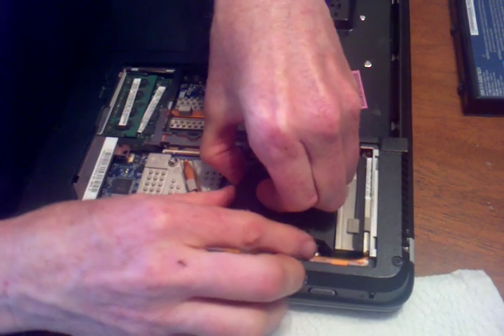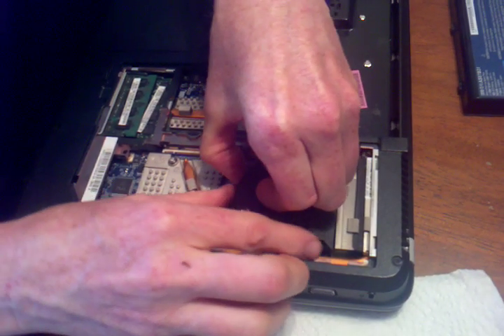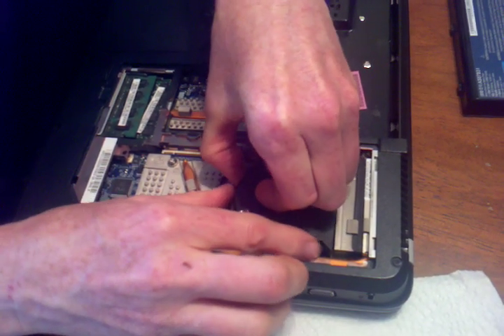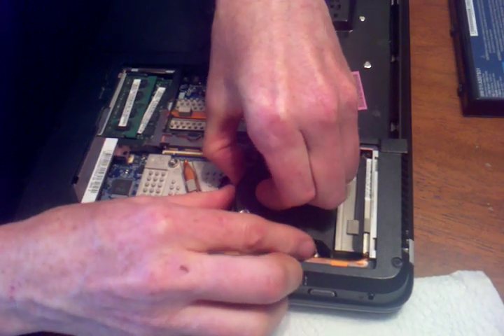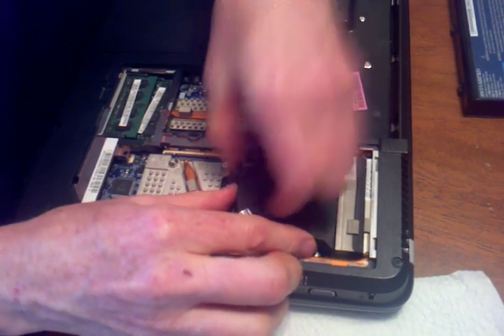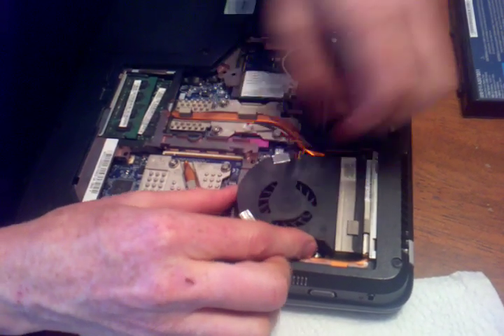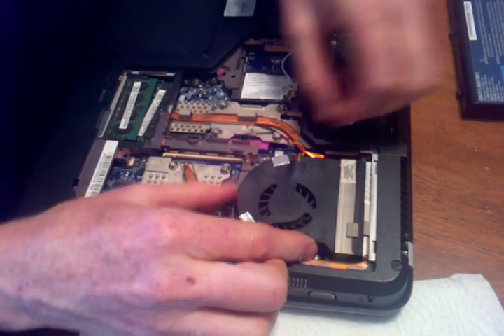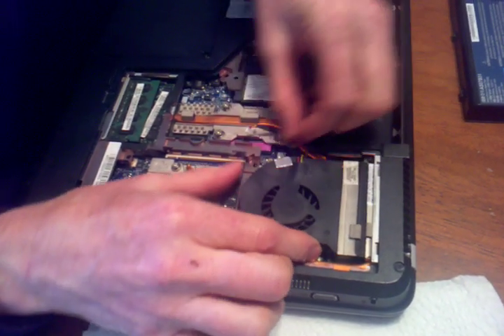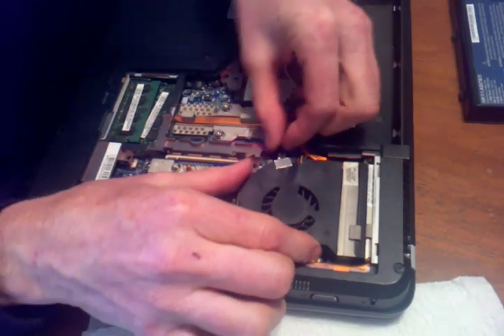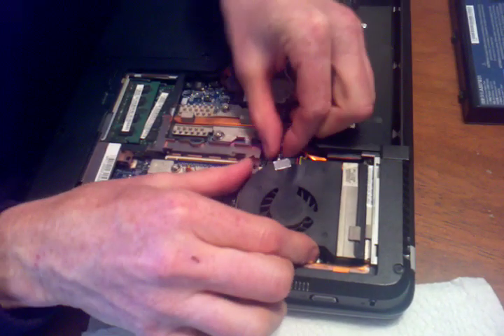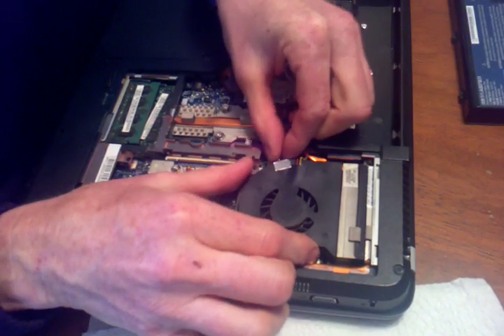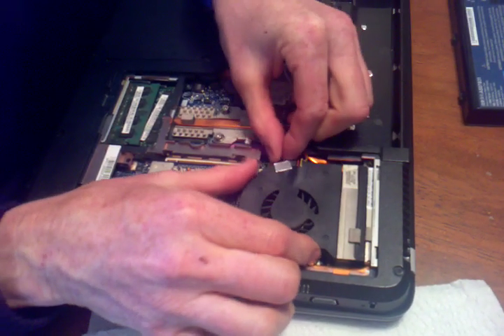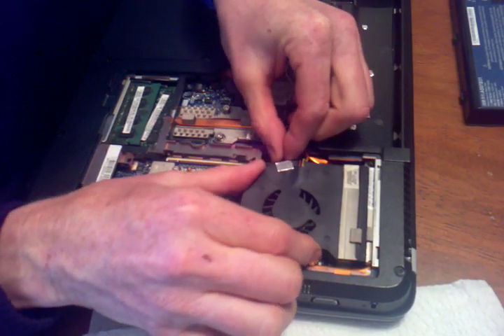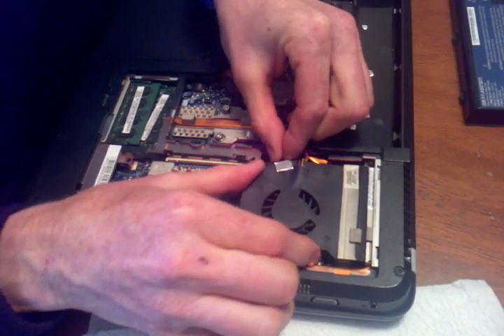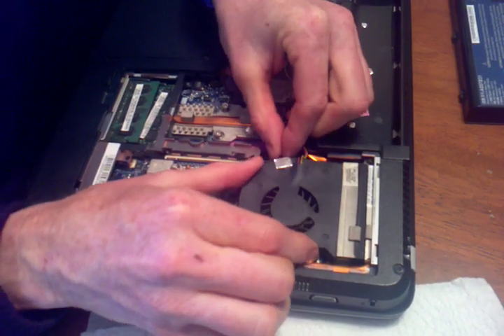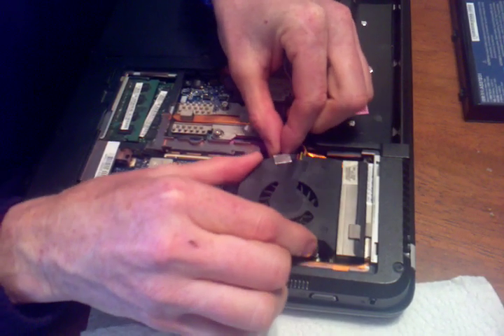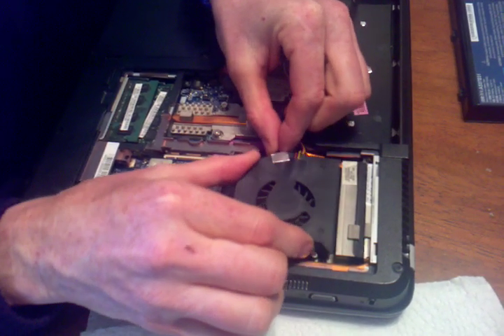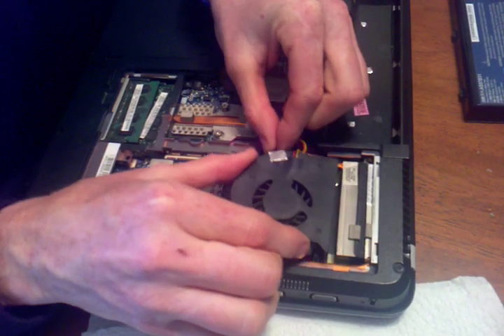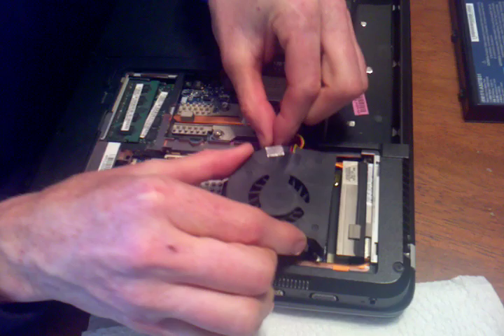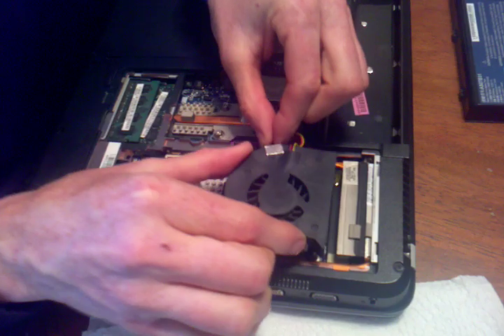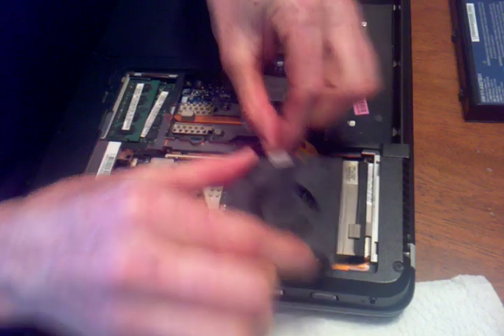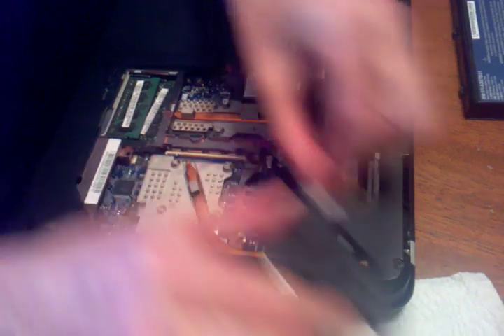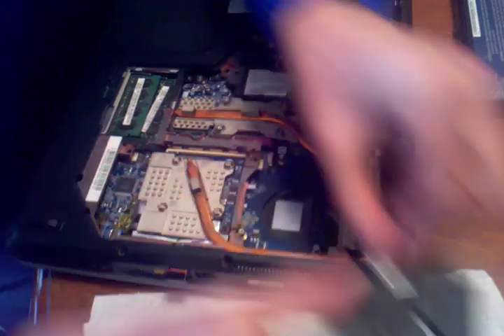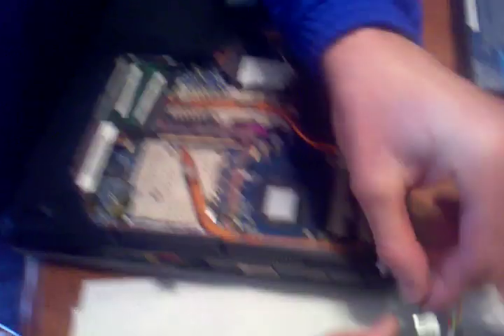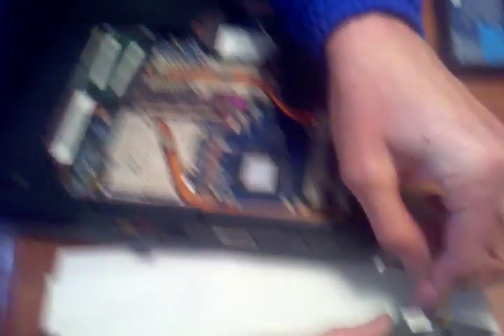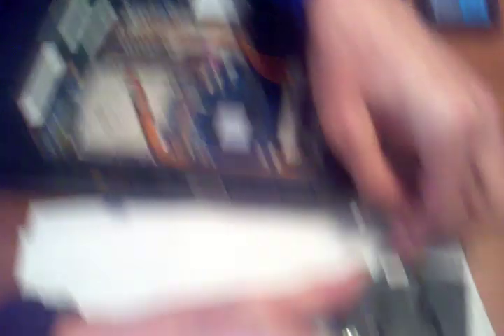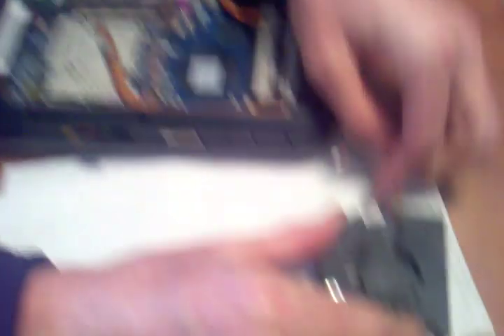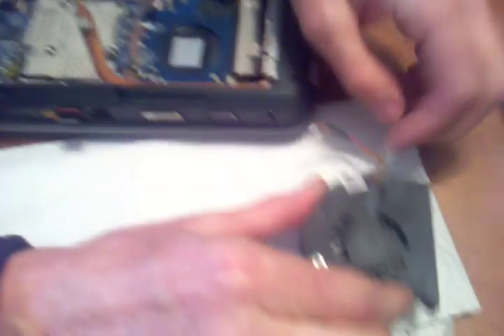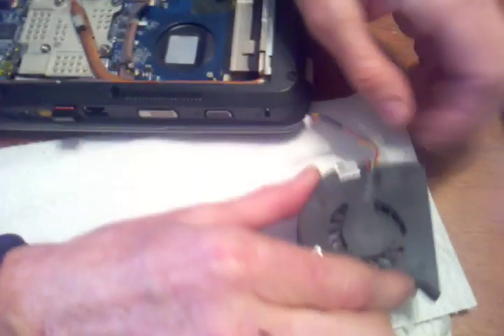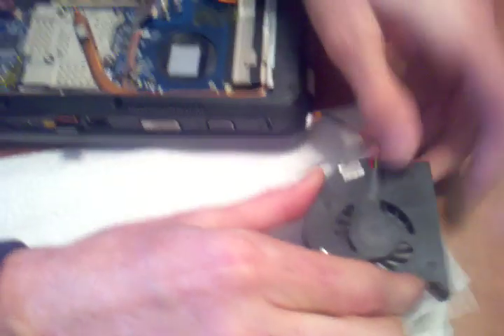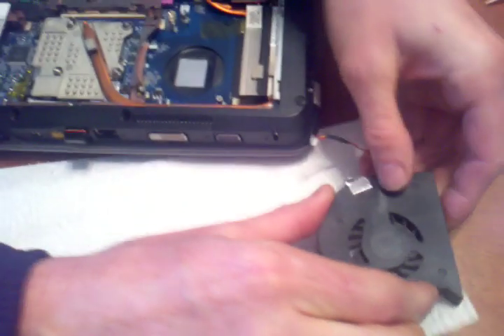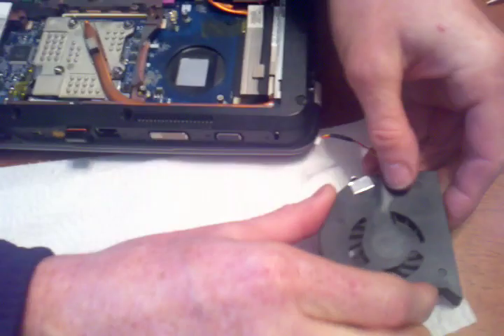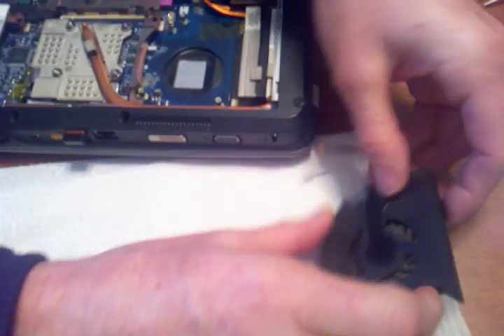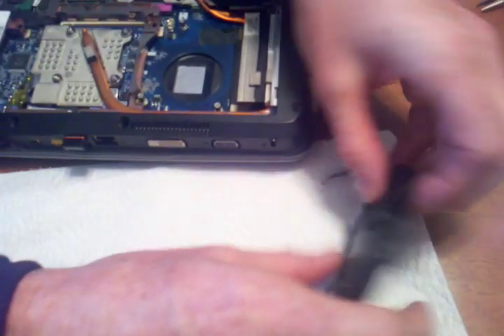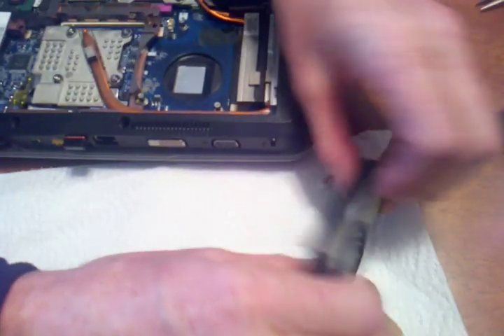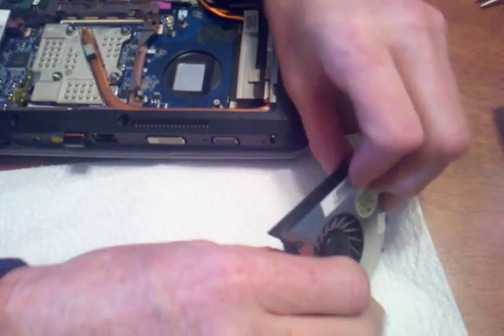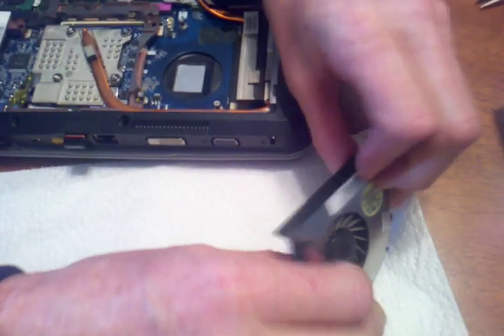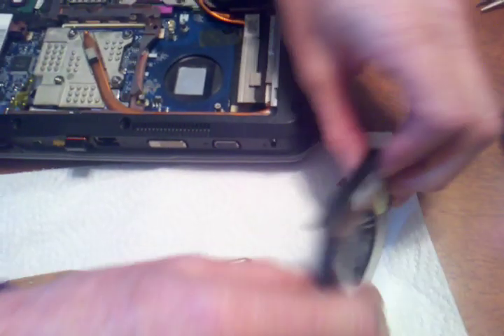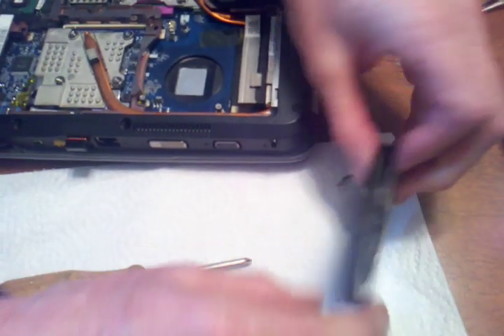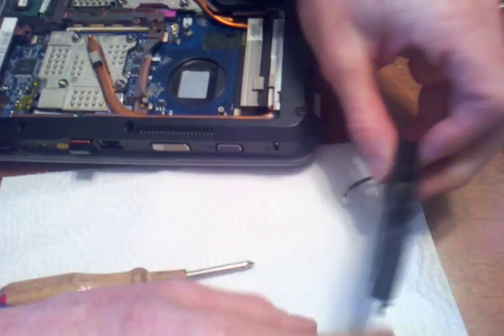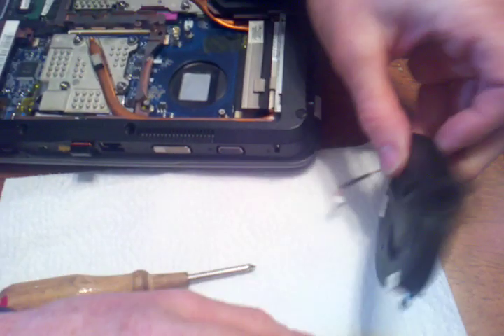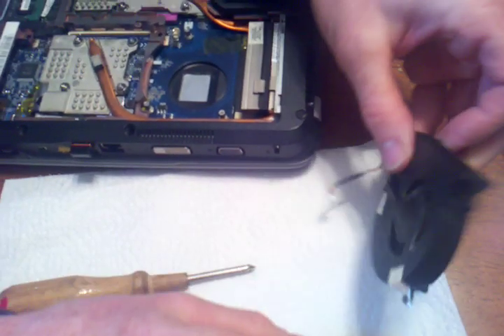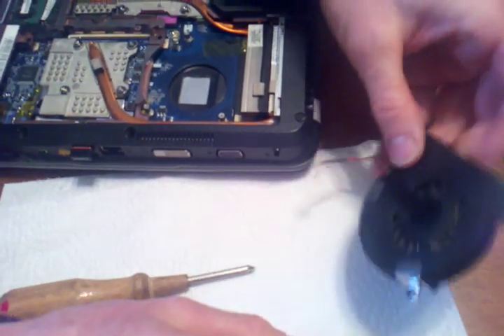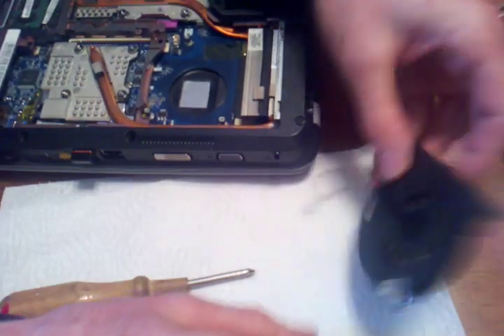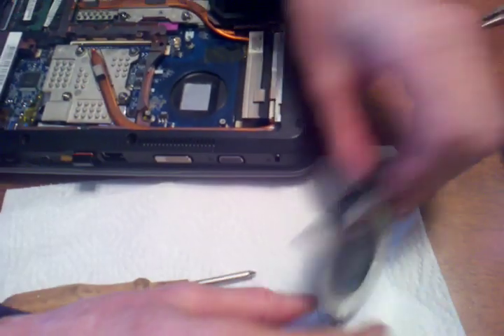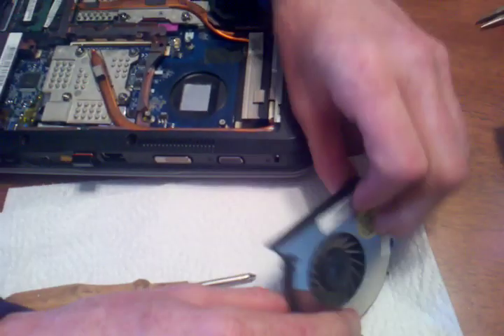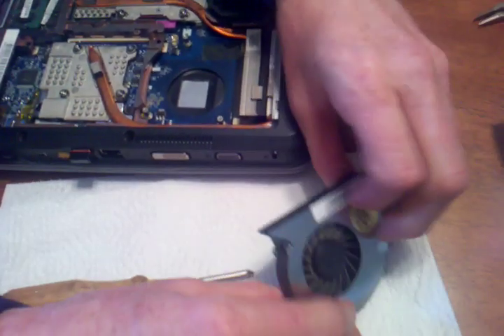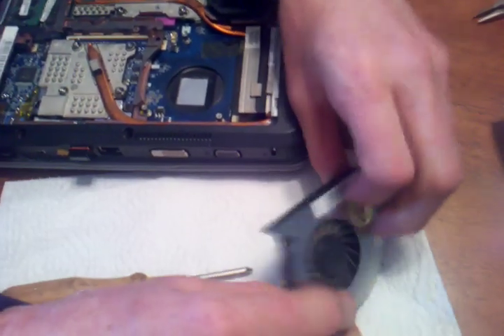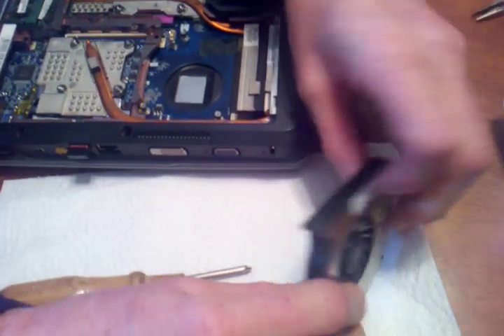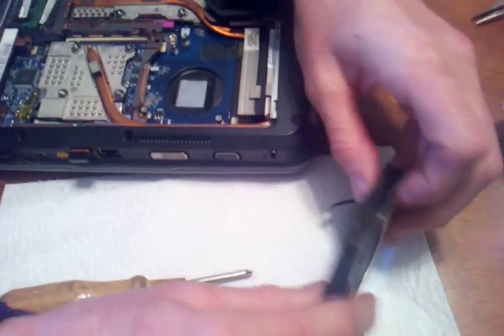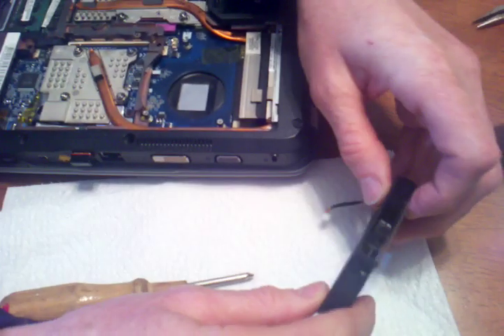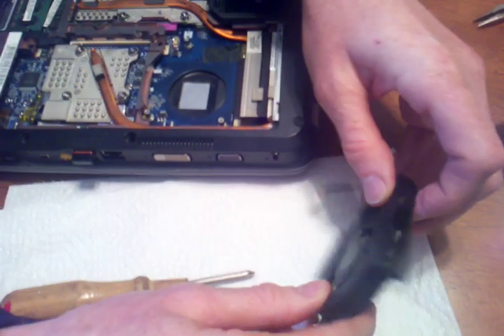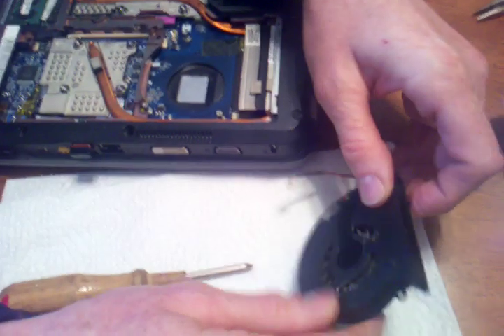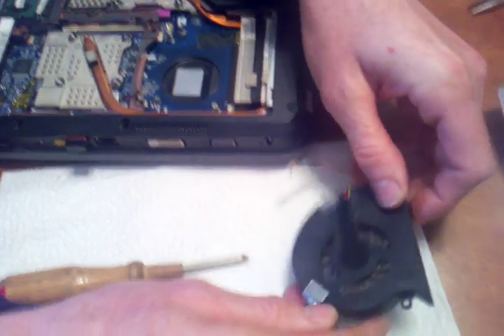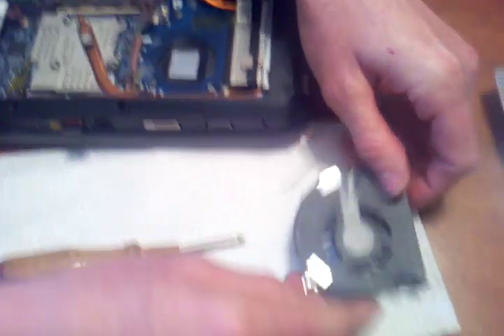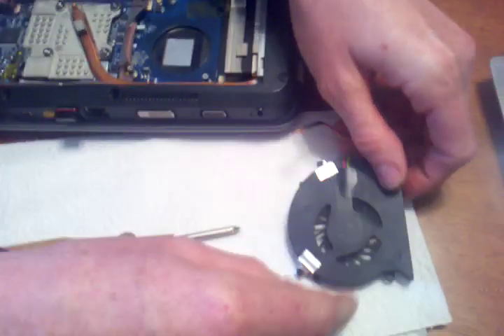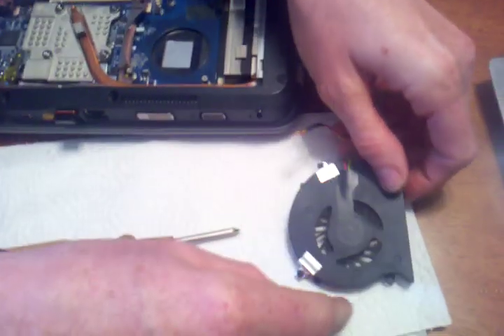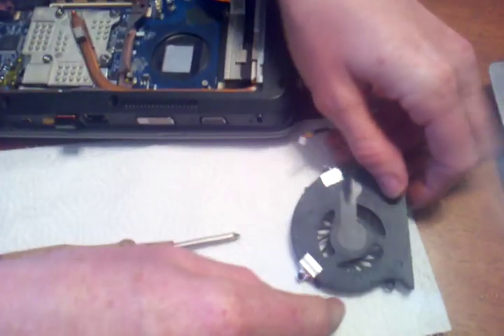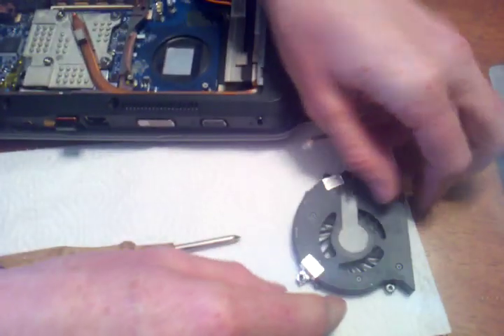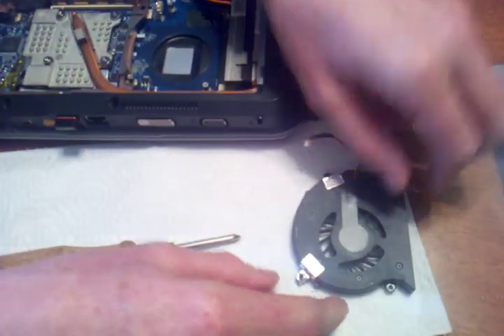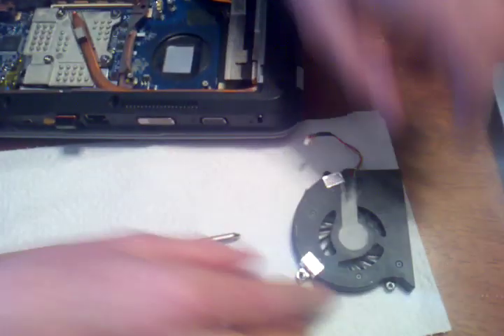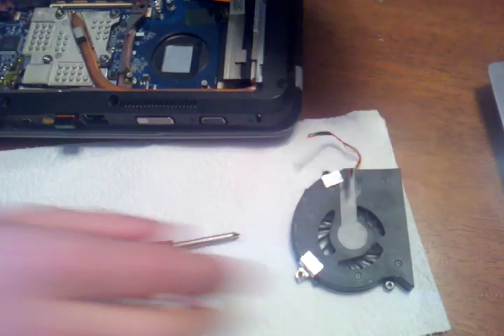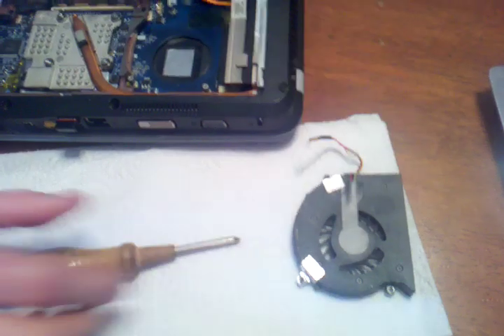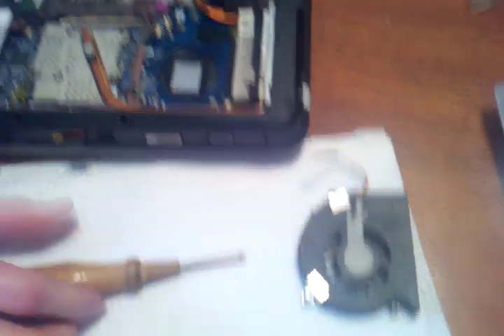Try not to lose the screws into the thing. You can actually take them out.